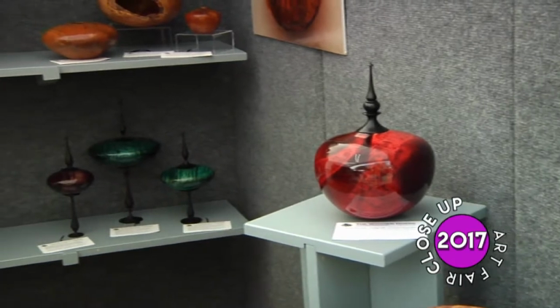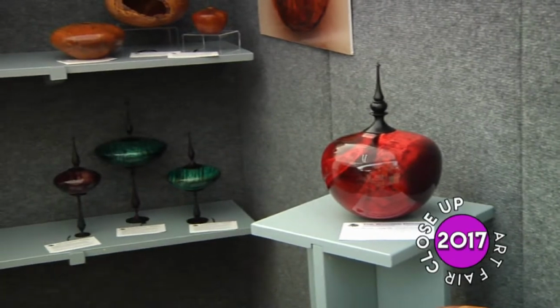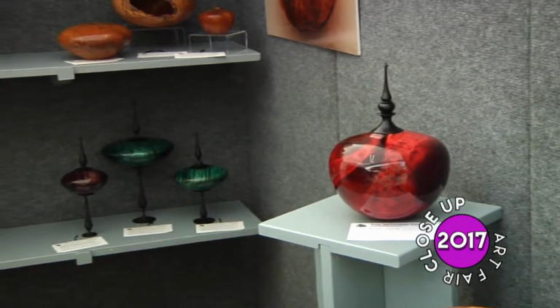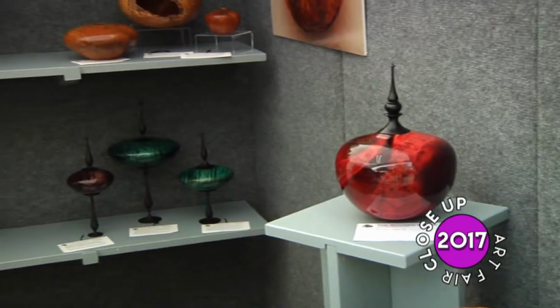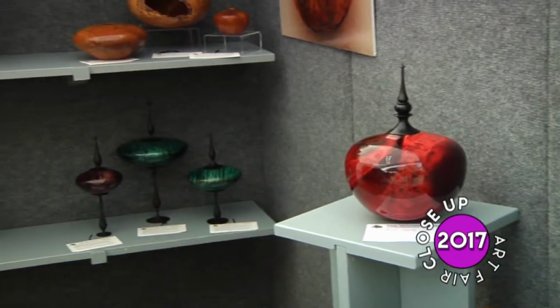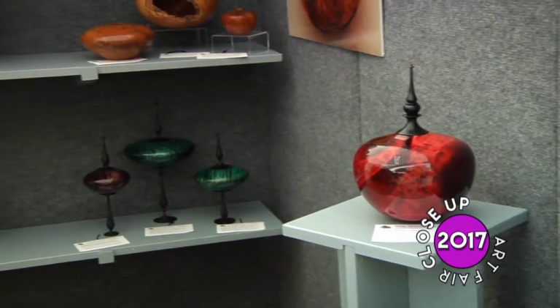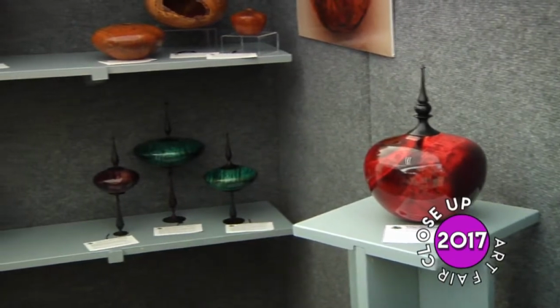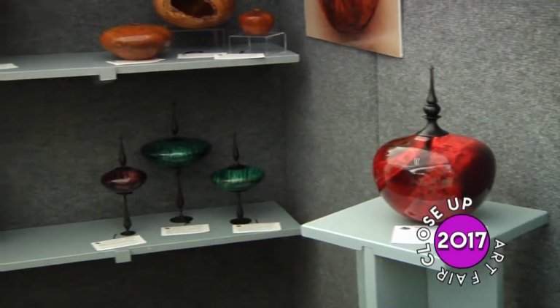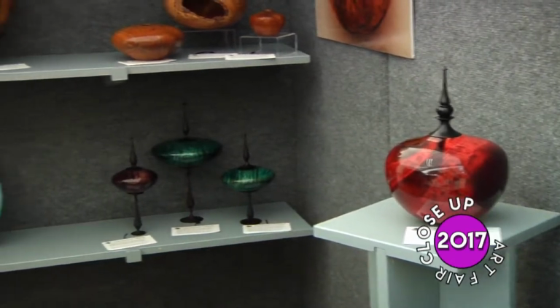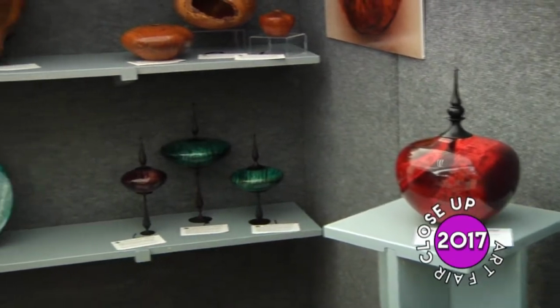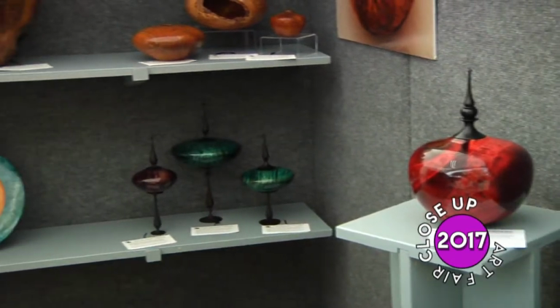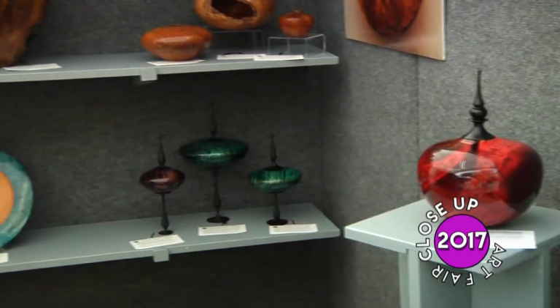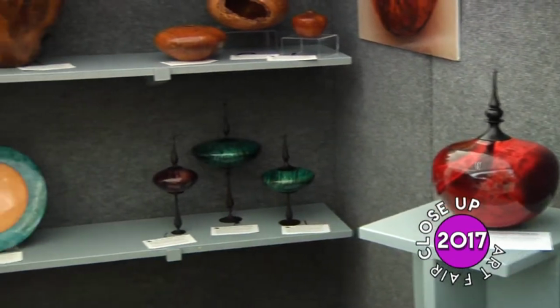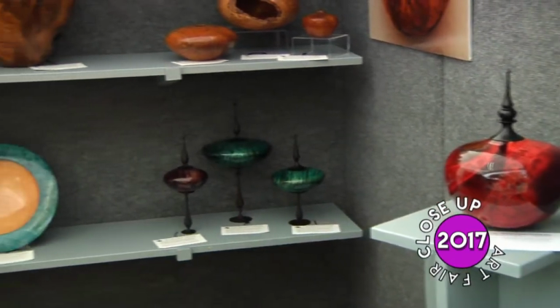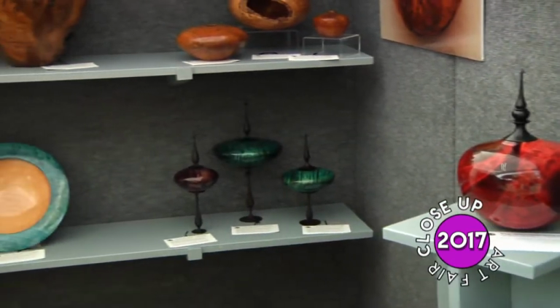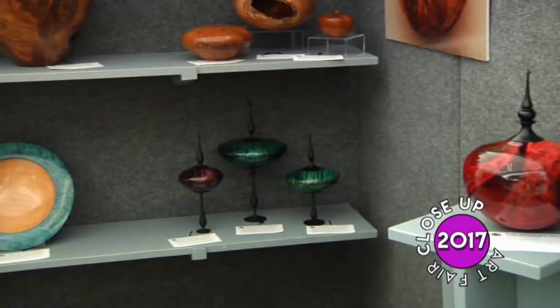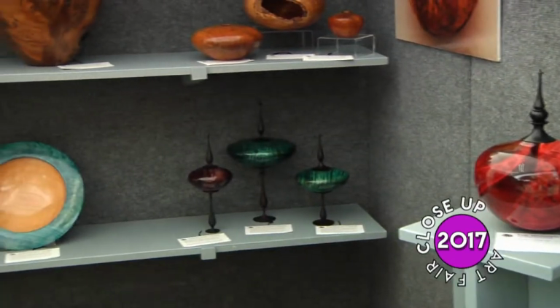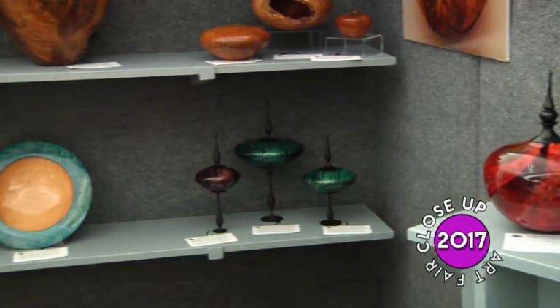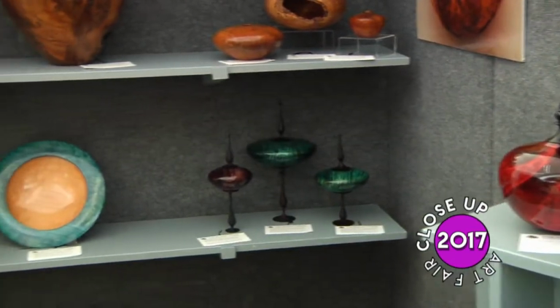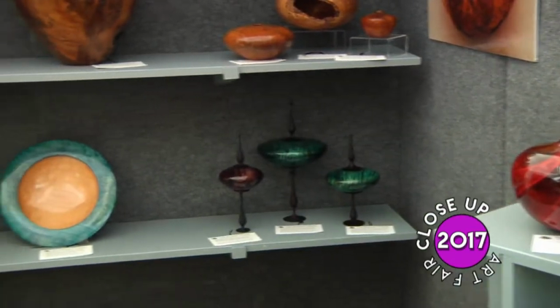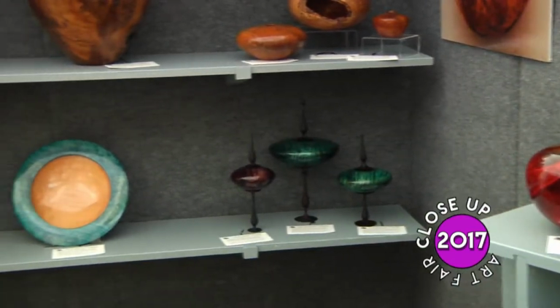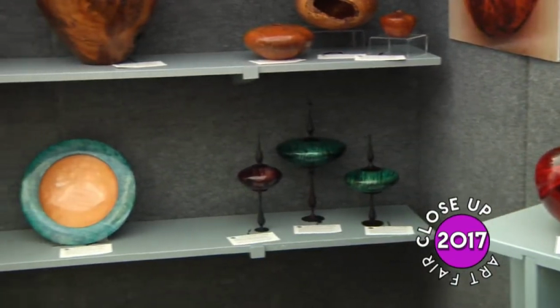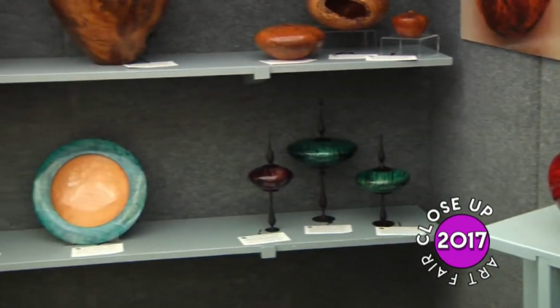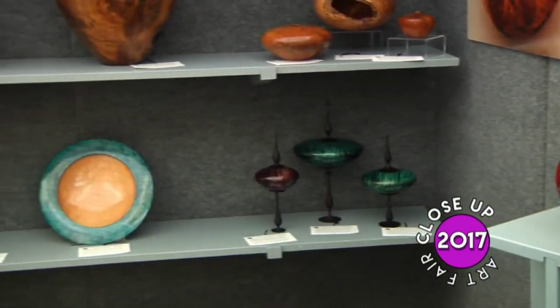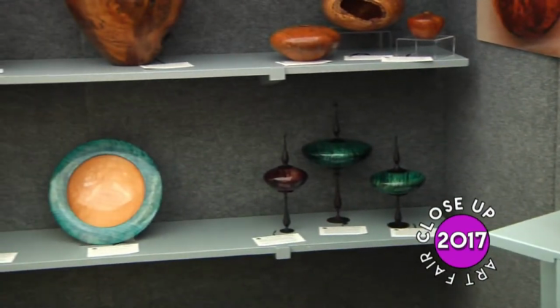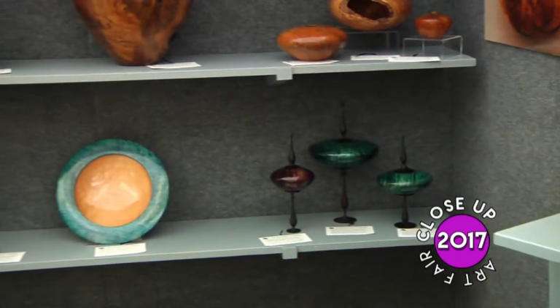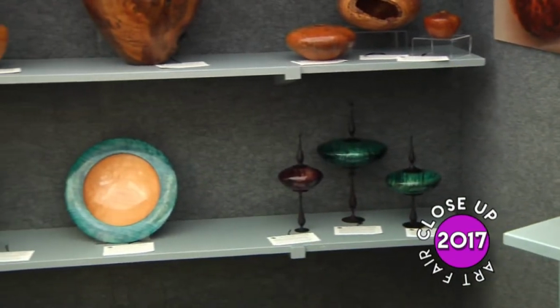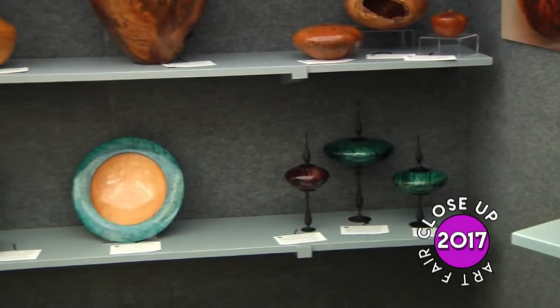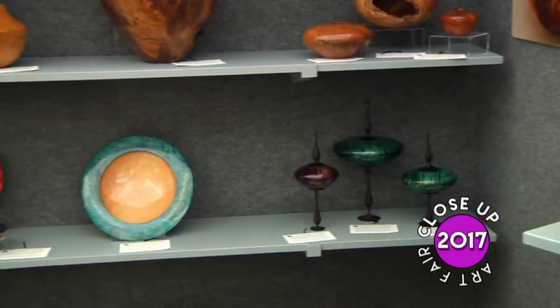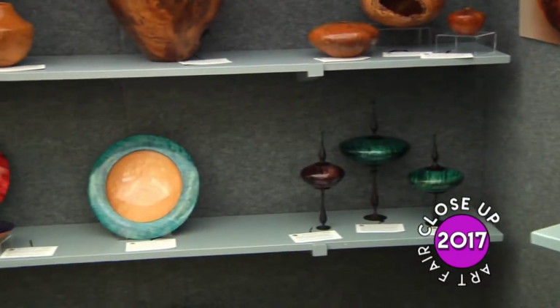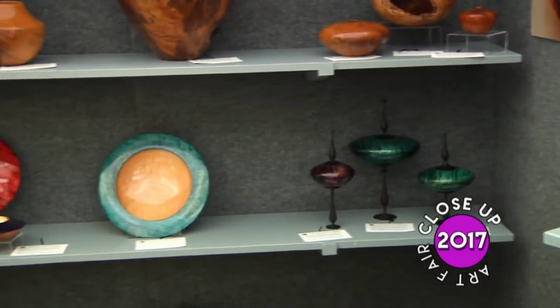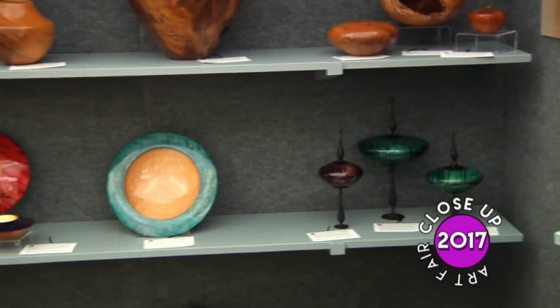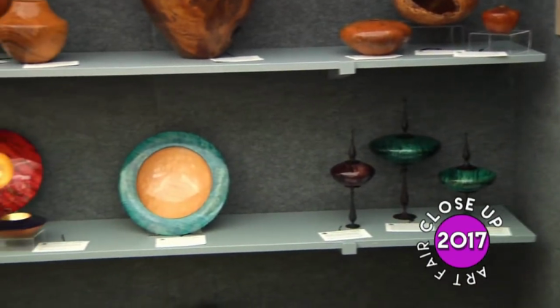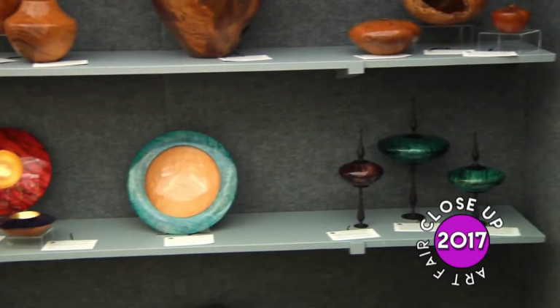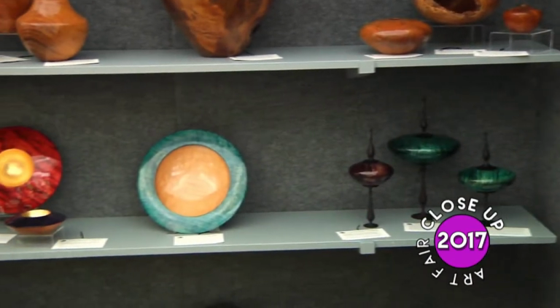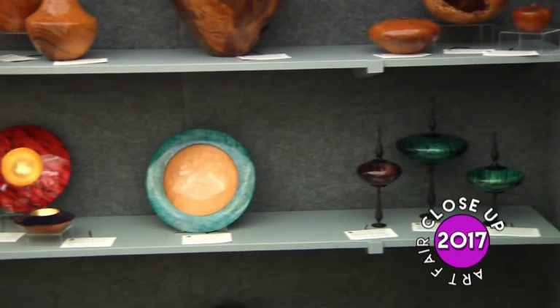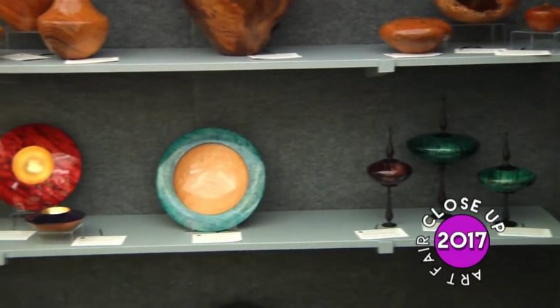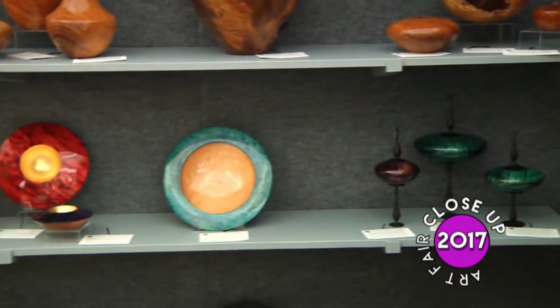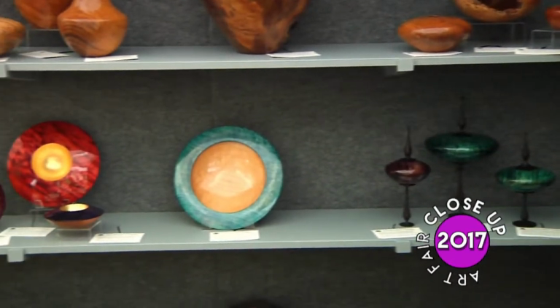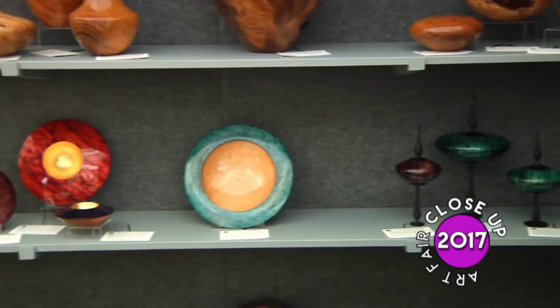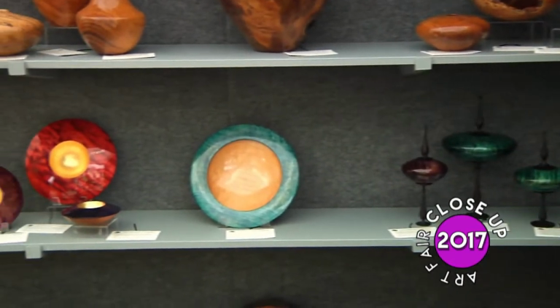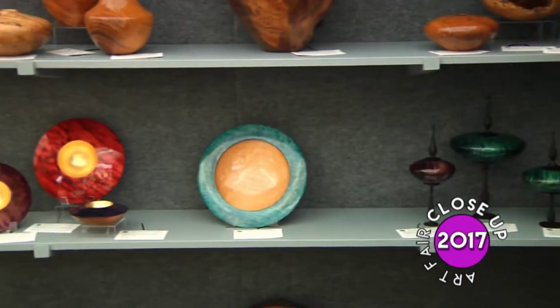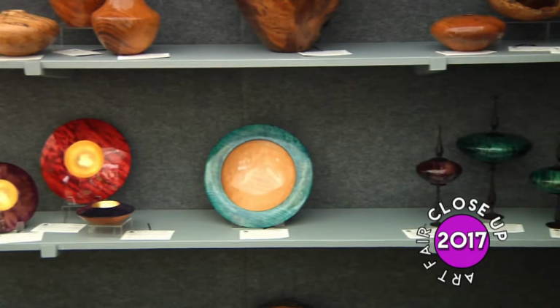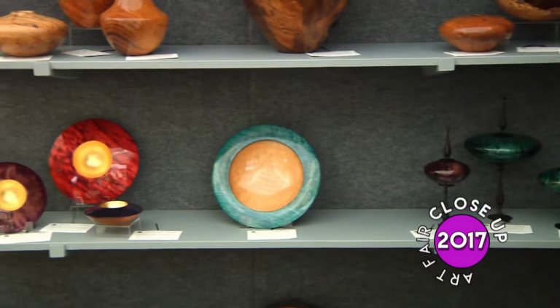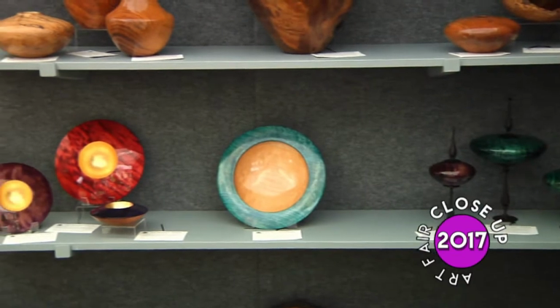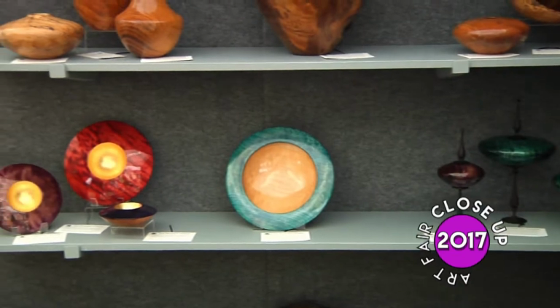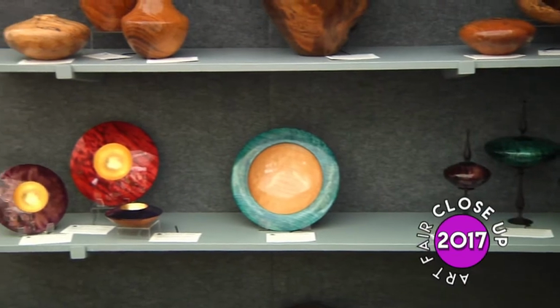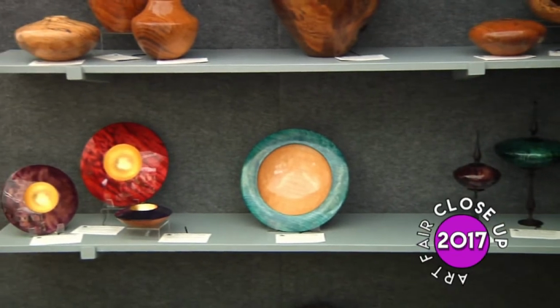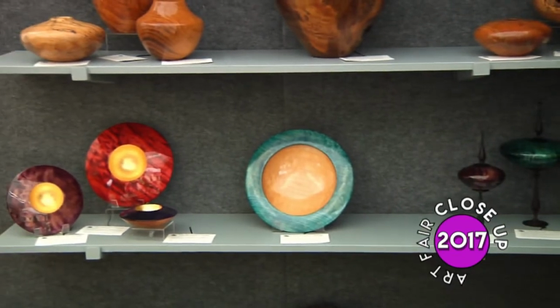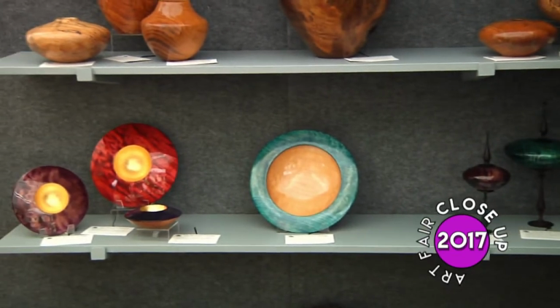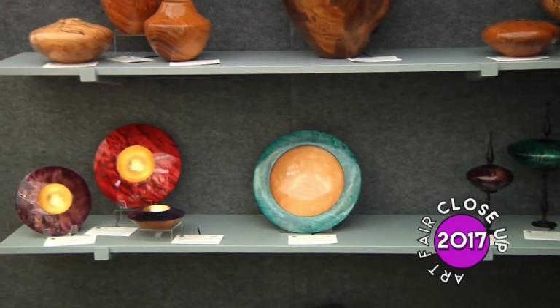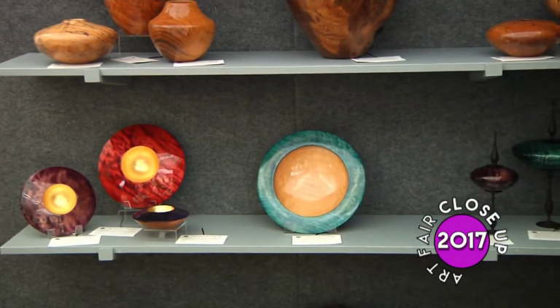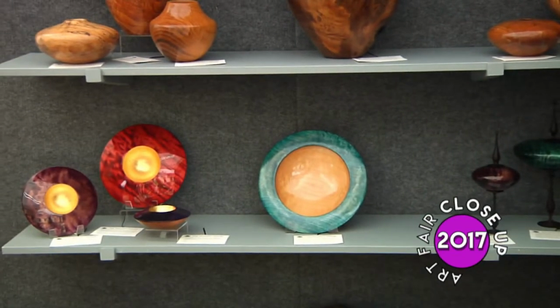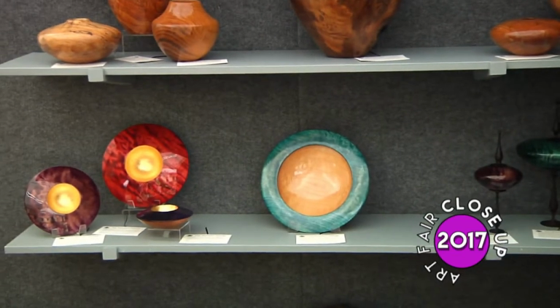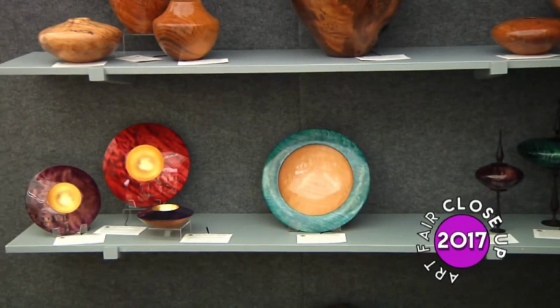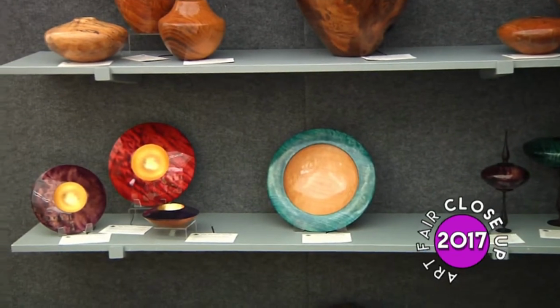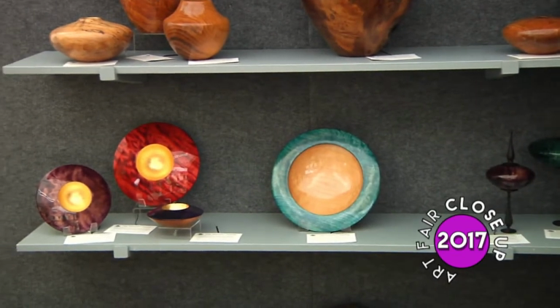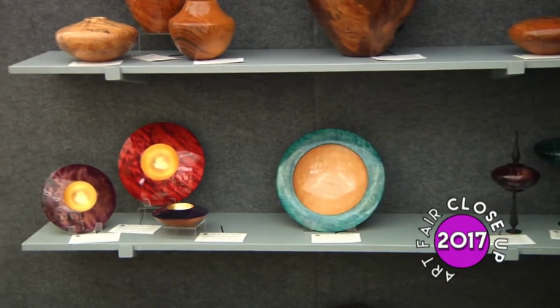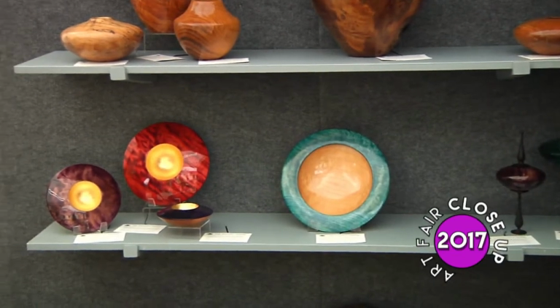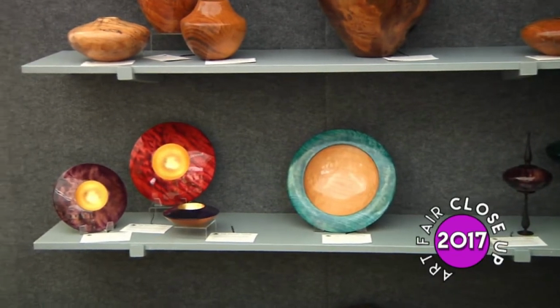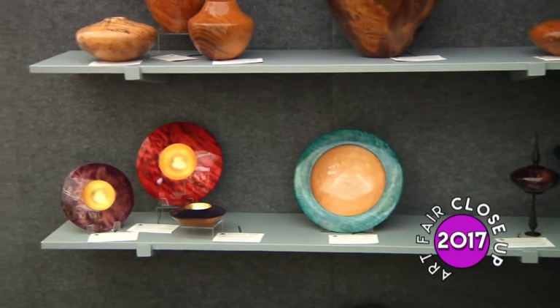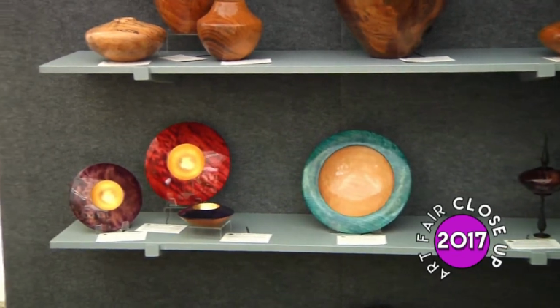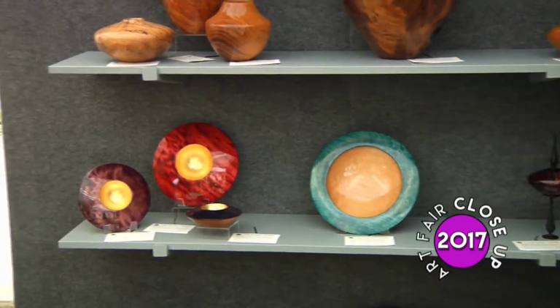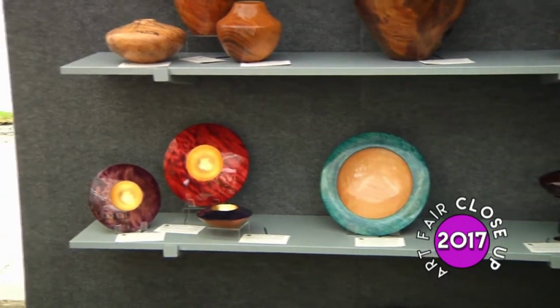And then after you use the paraffin wax, you can use it to get your hands all soft afterwards. Got that right — except it's a little too hot to do that.